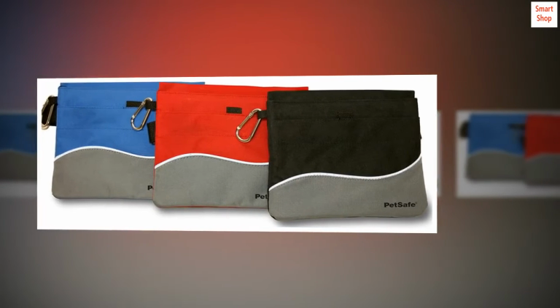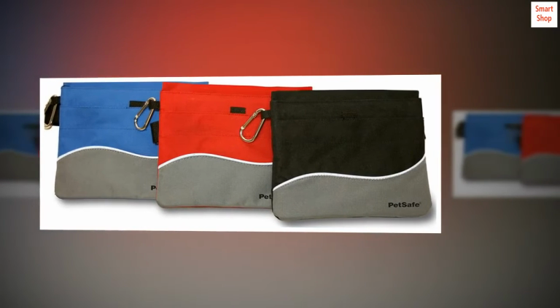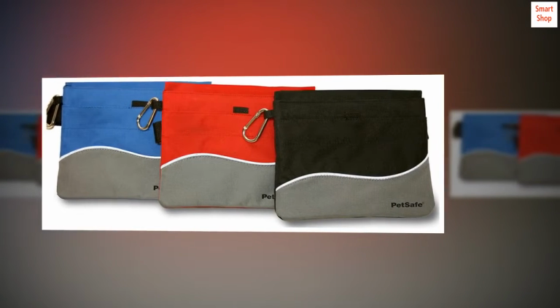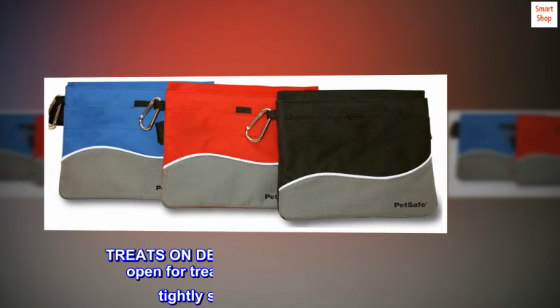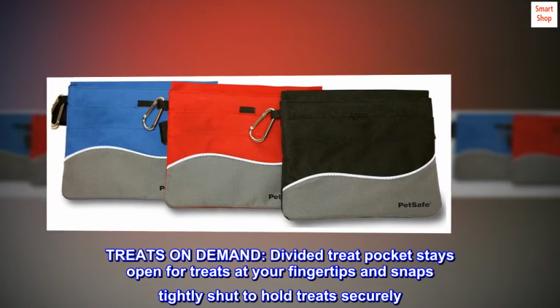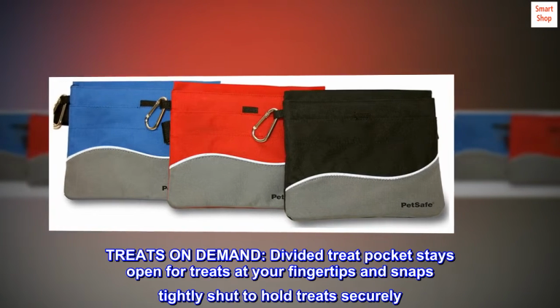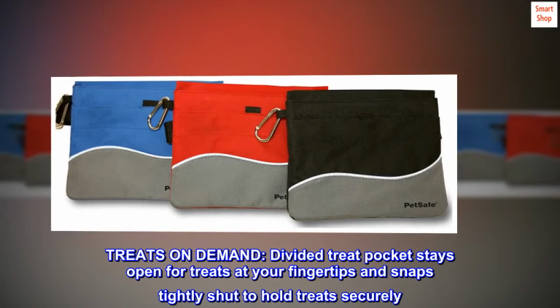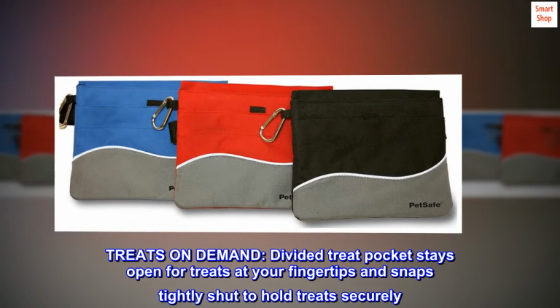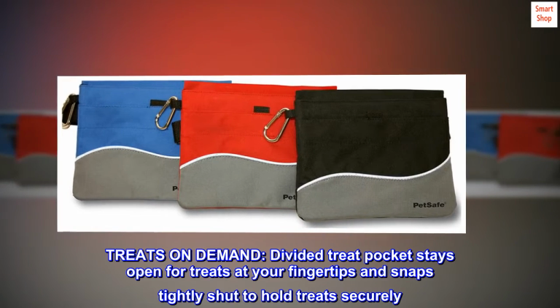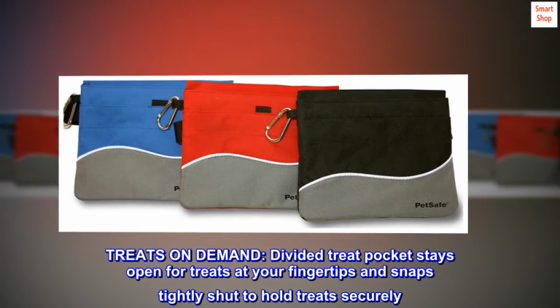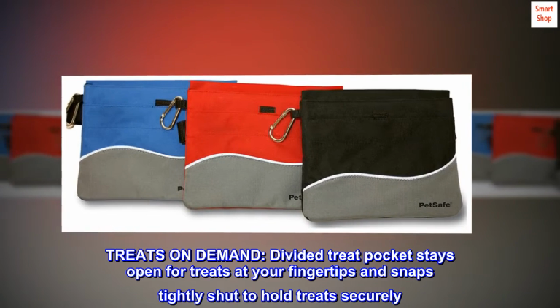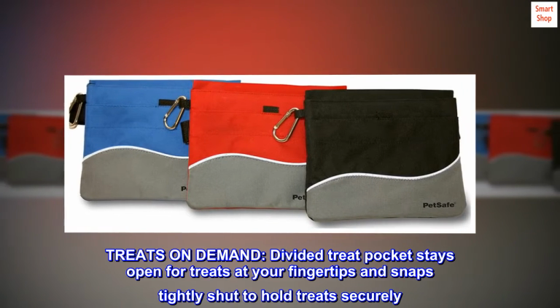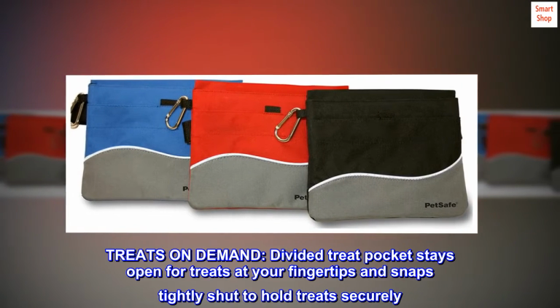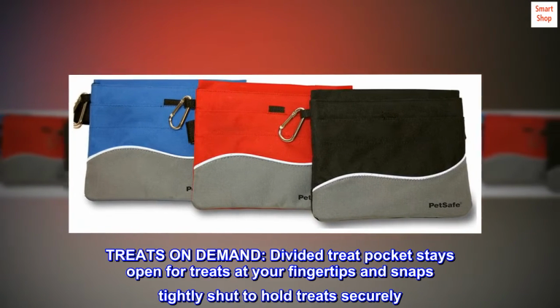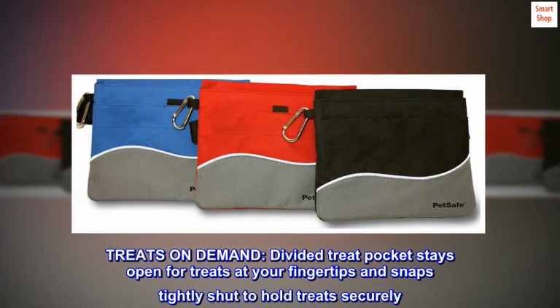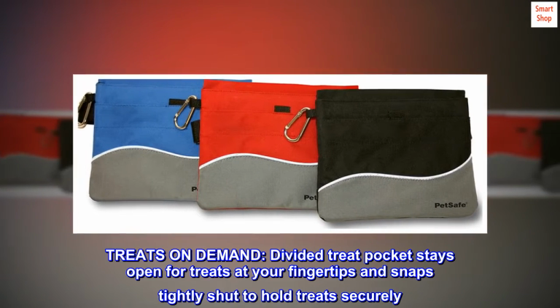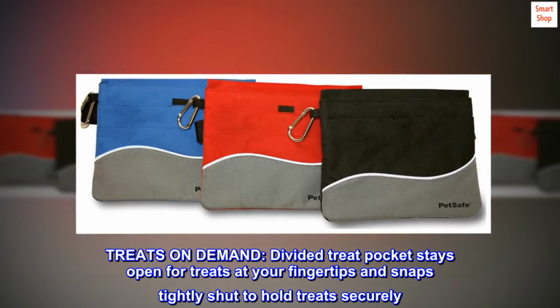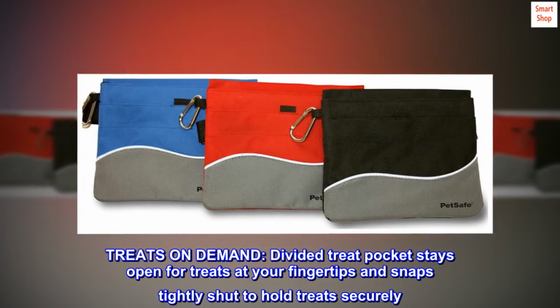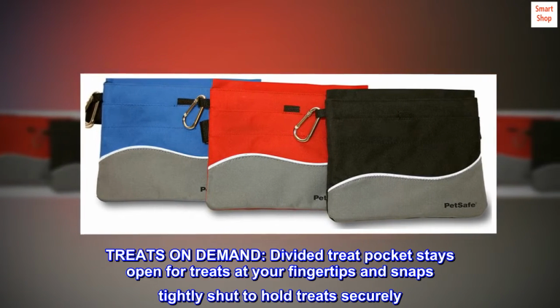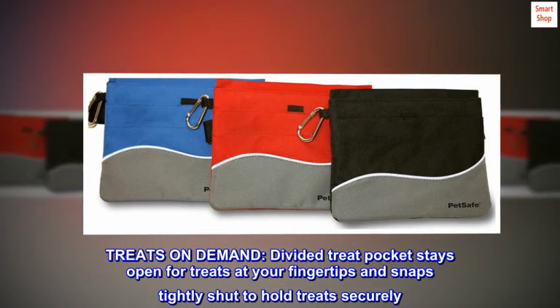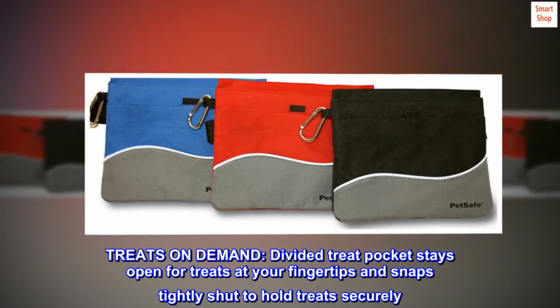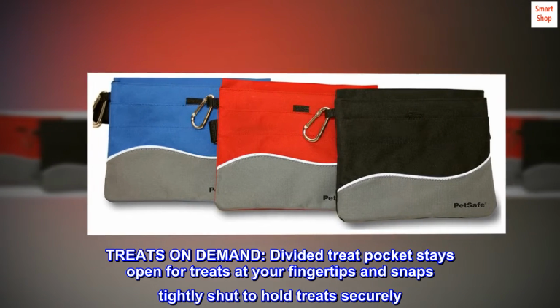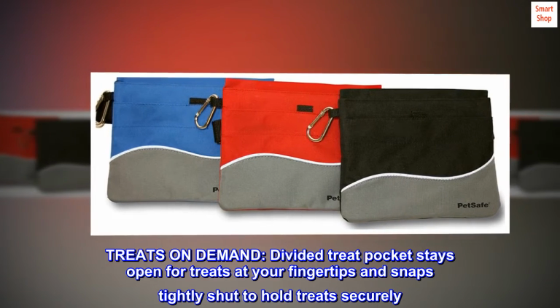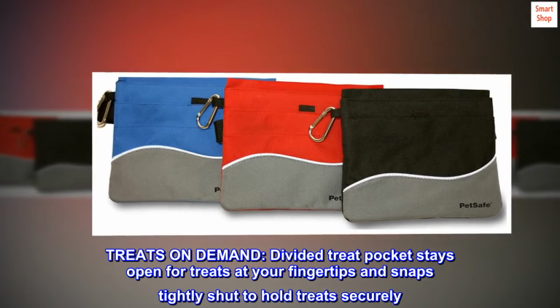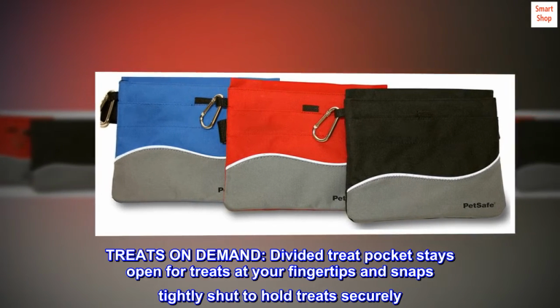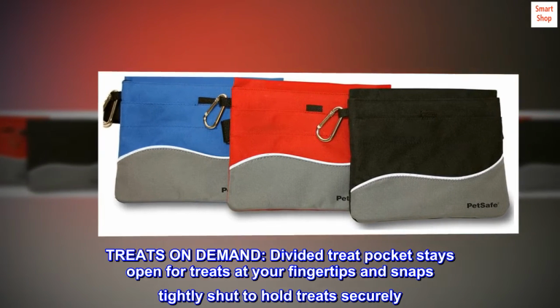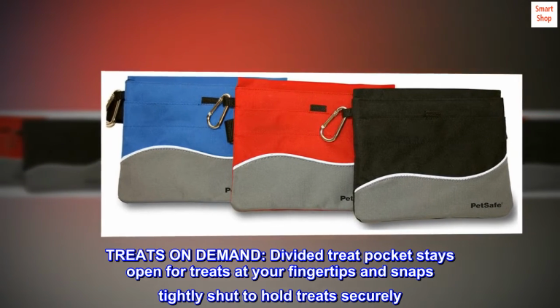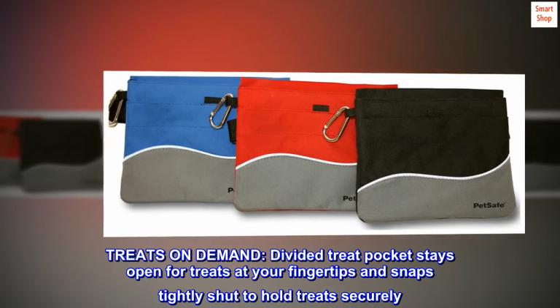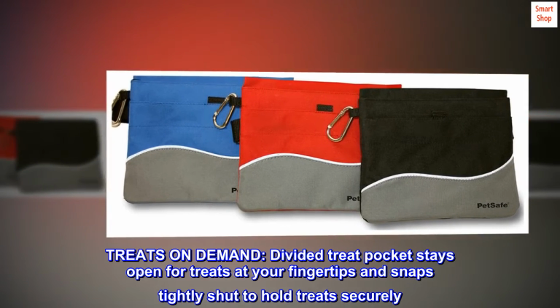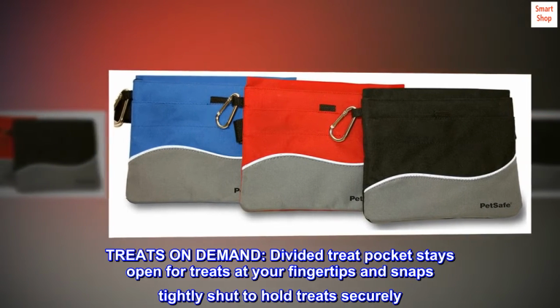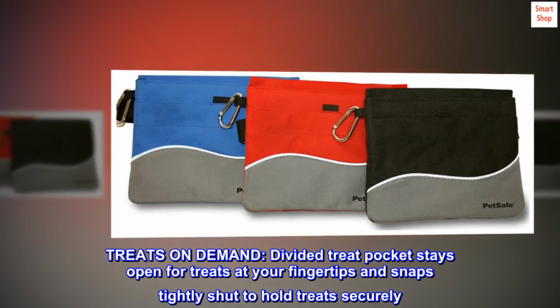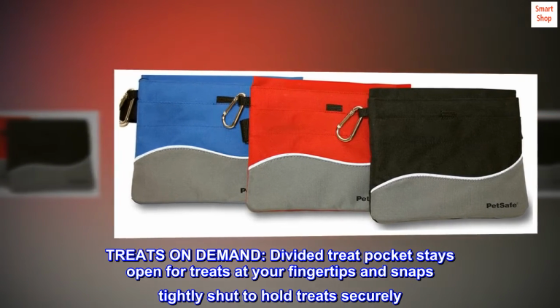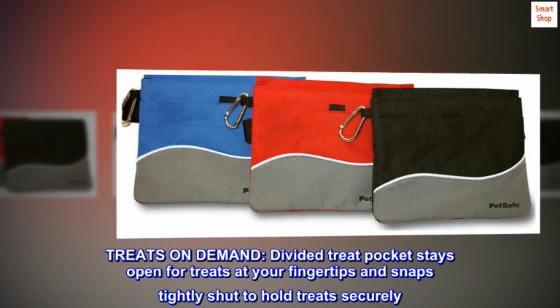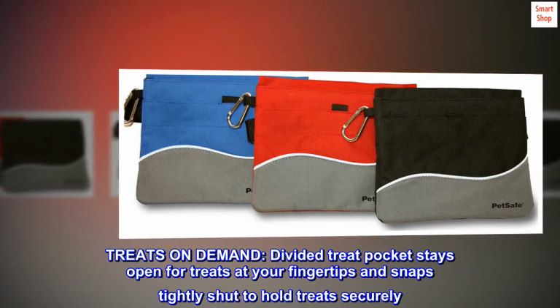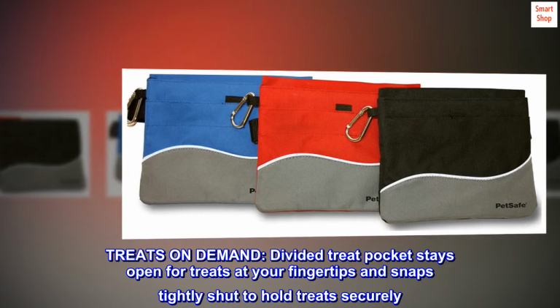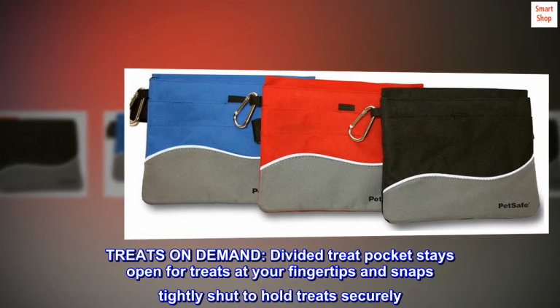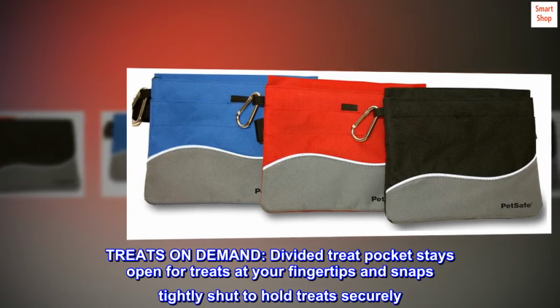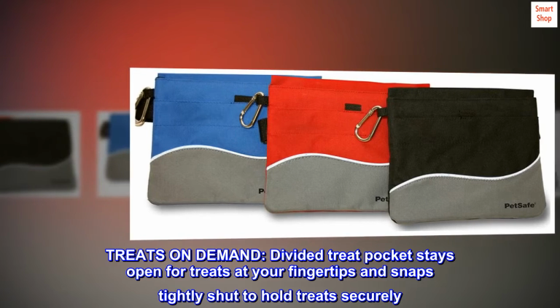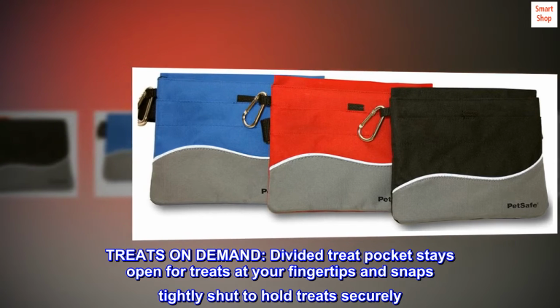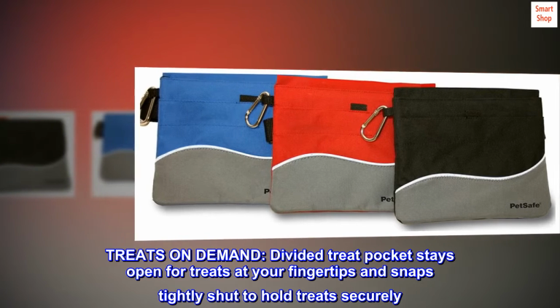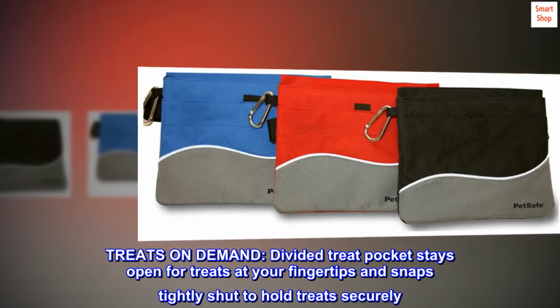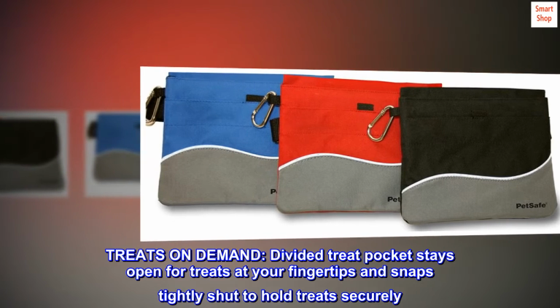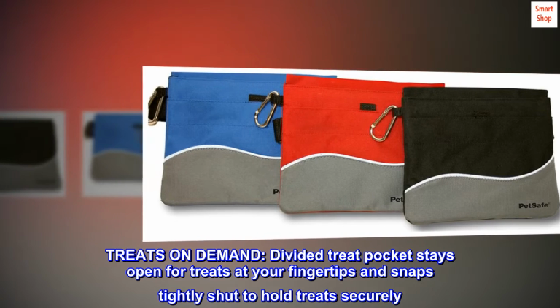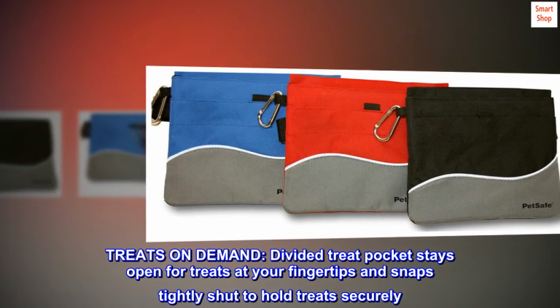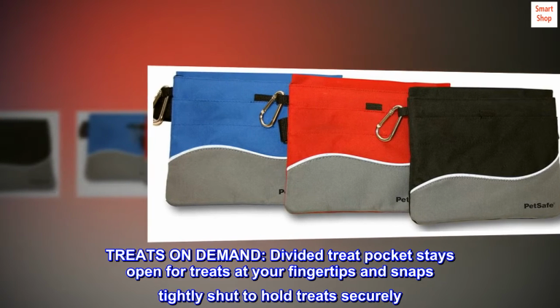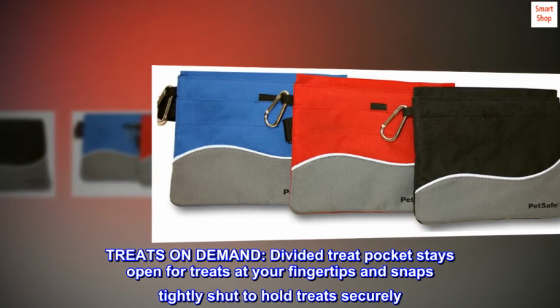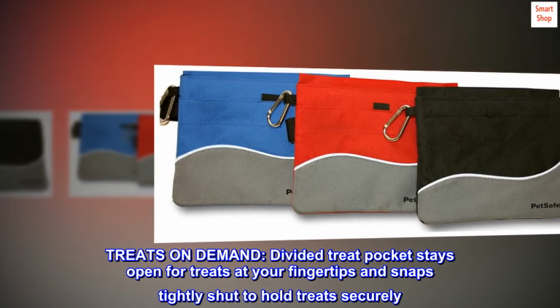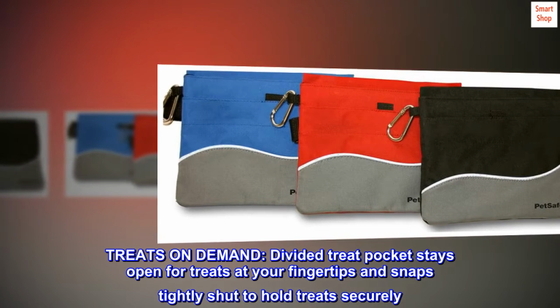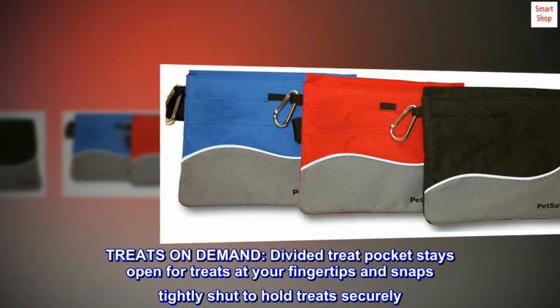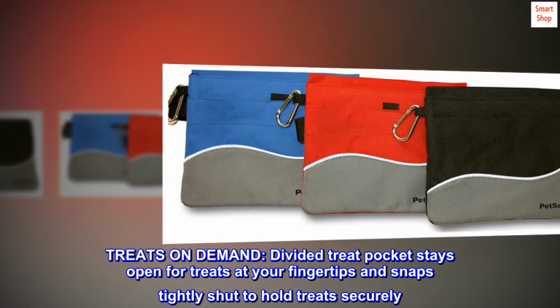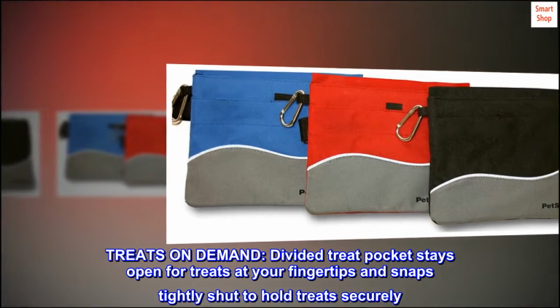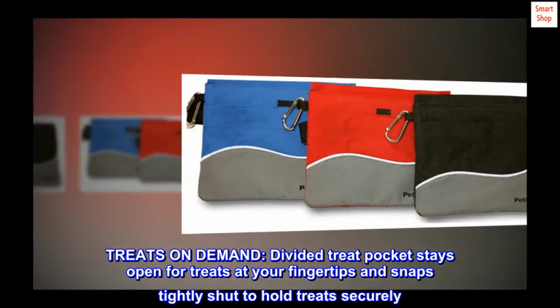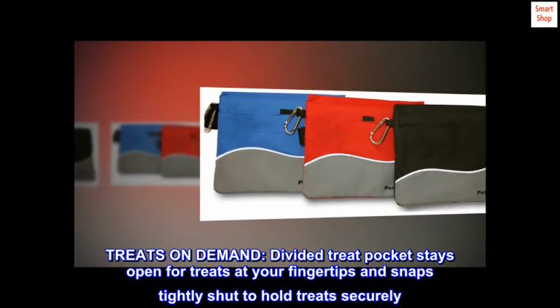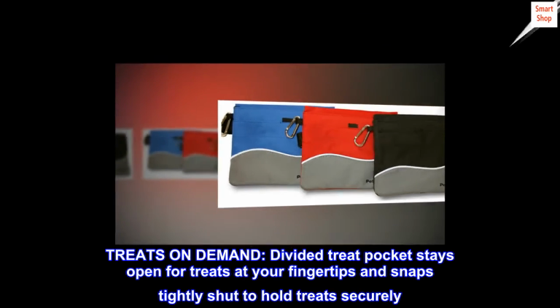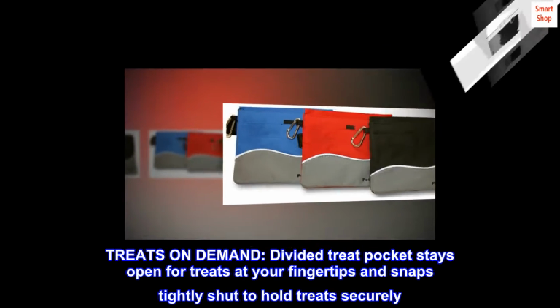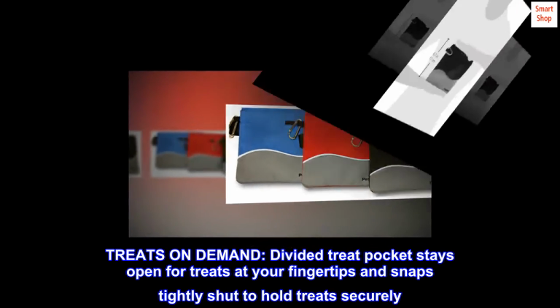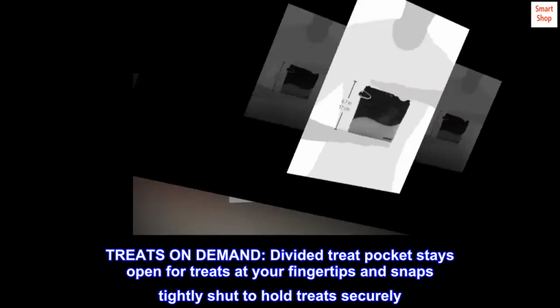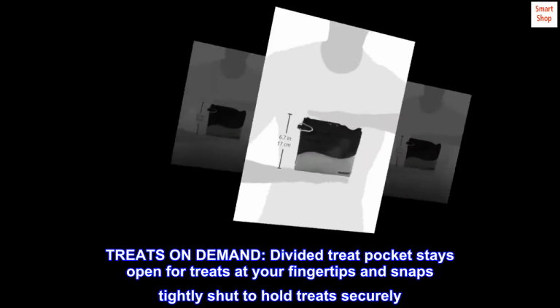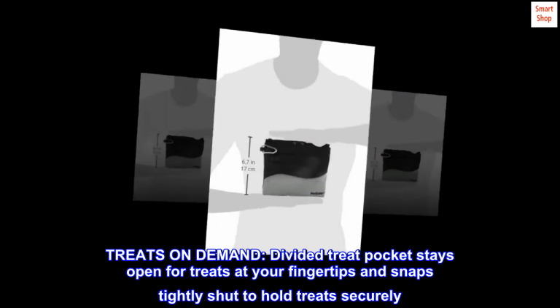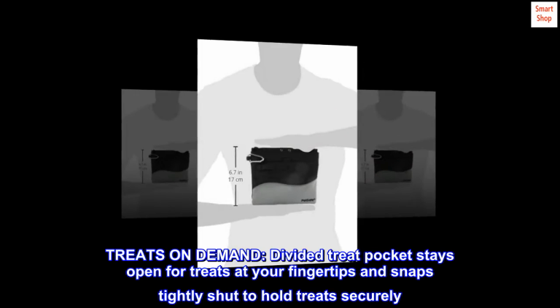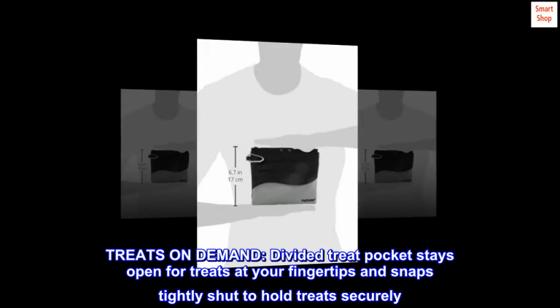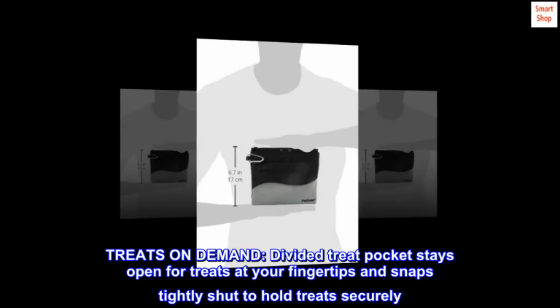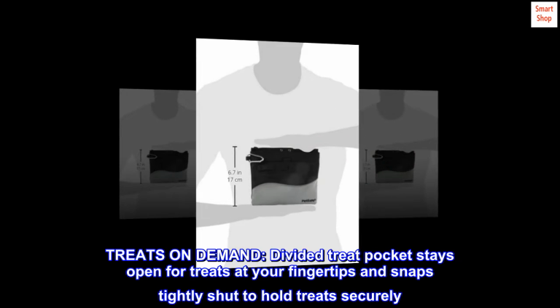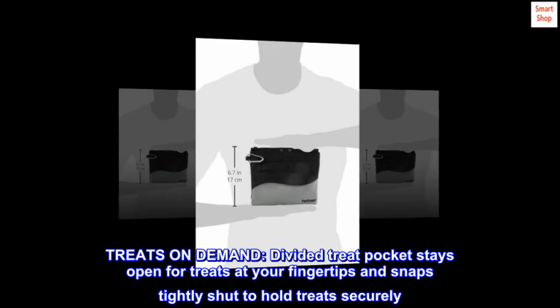Treats on demand. Divided treat pocket stays open for treats at your fingertips and snaps tightly shut to hold treats securely.